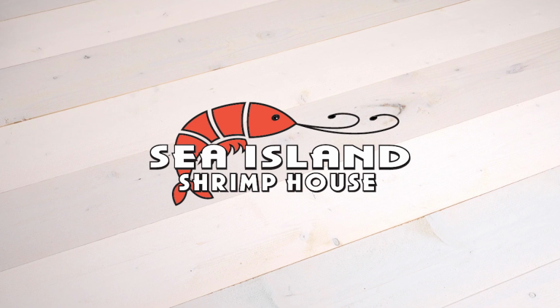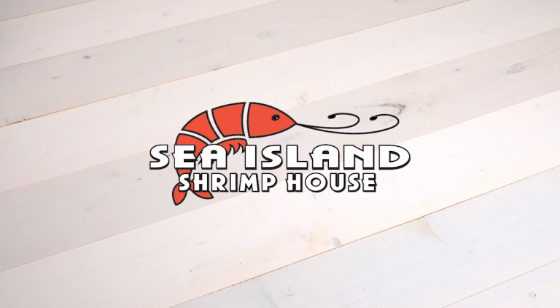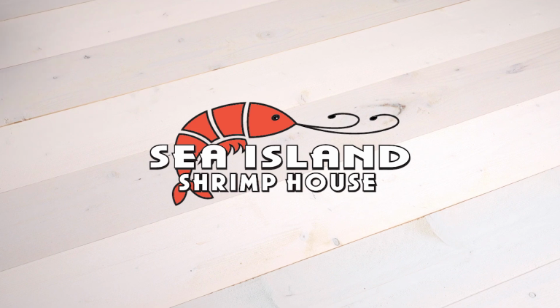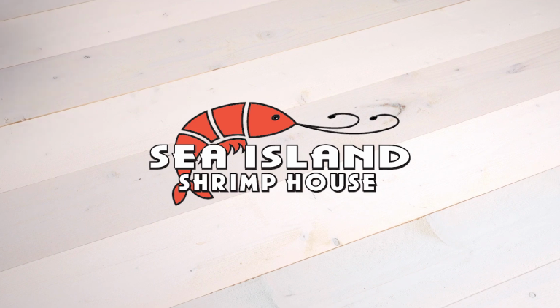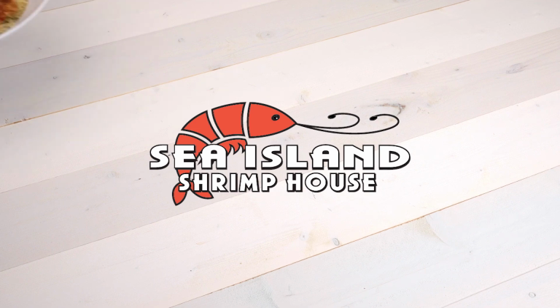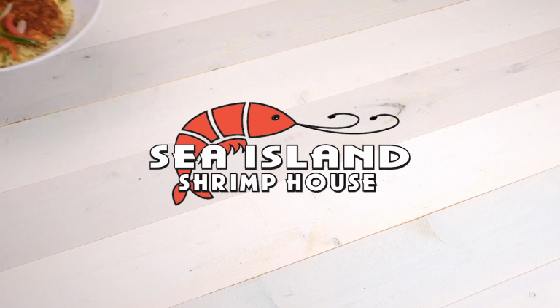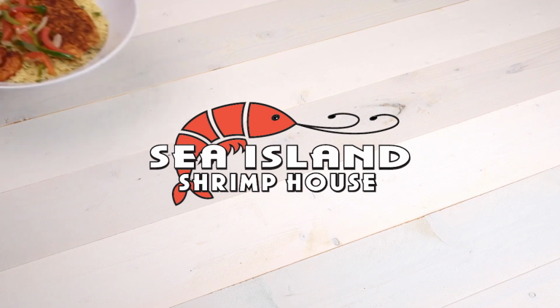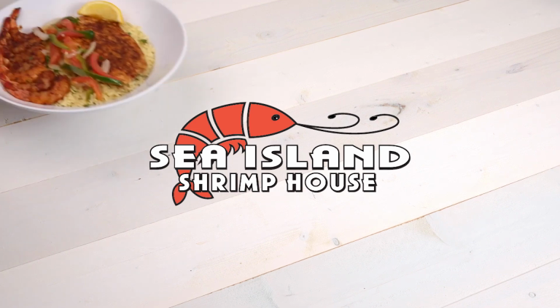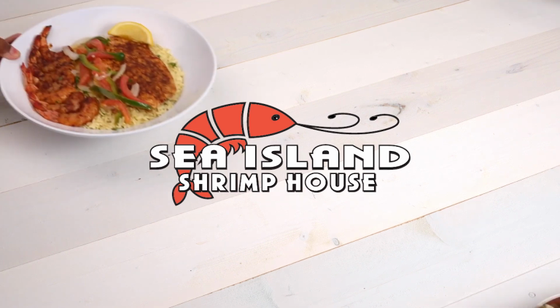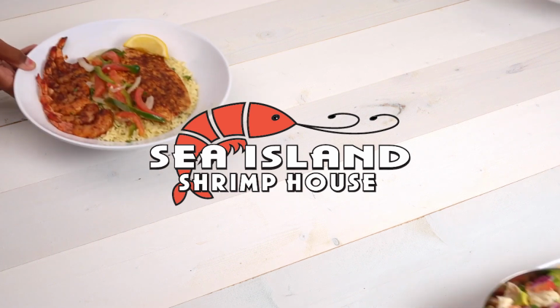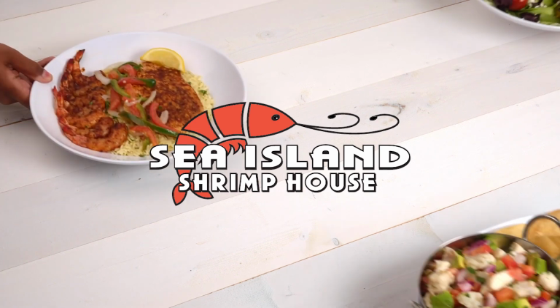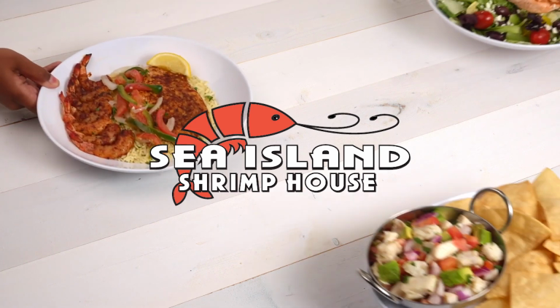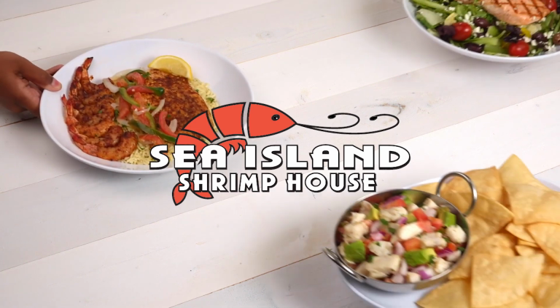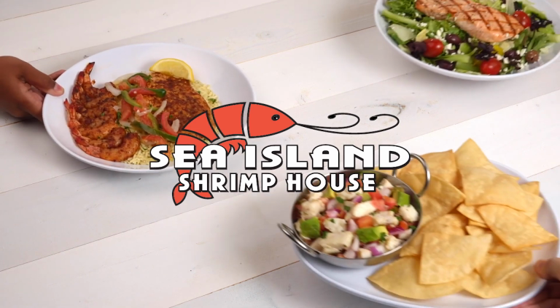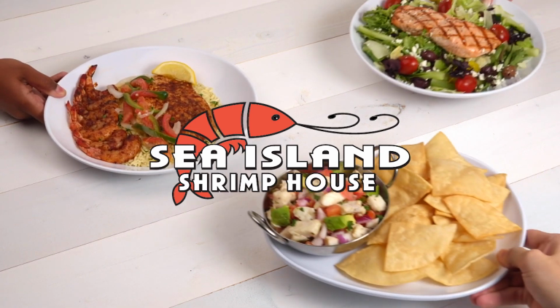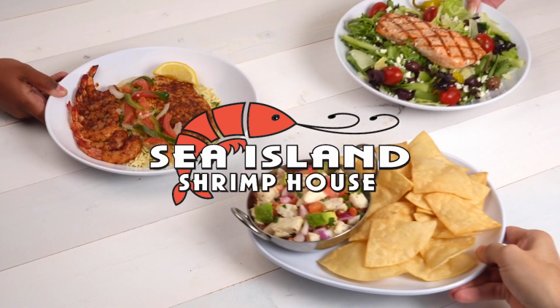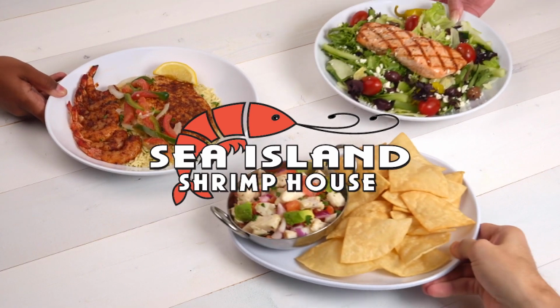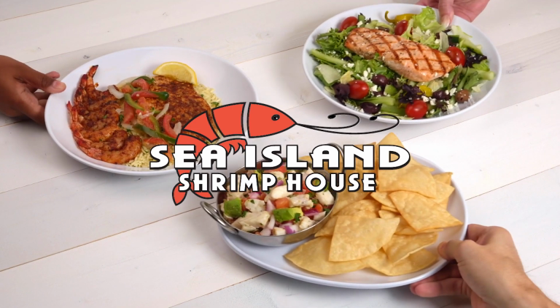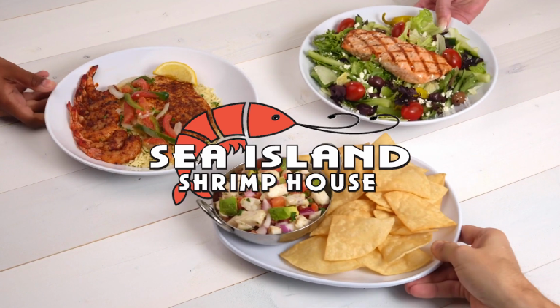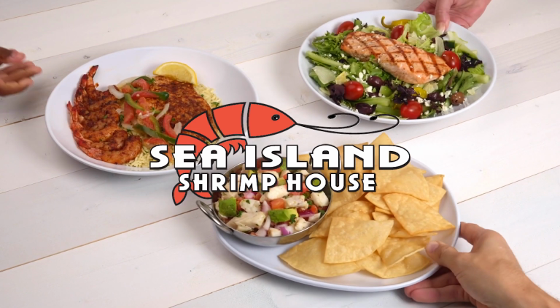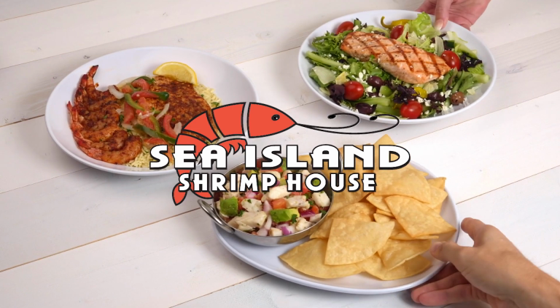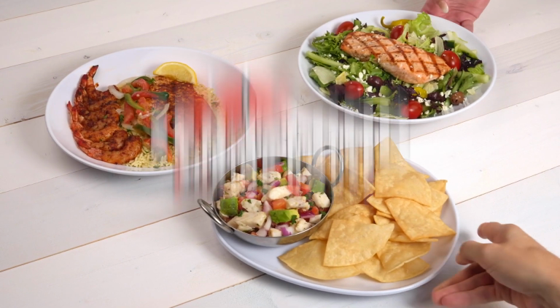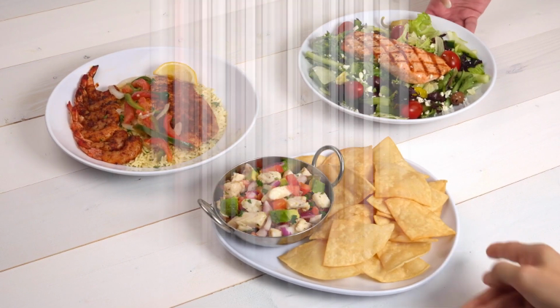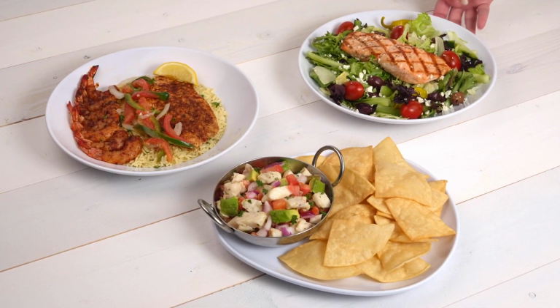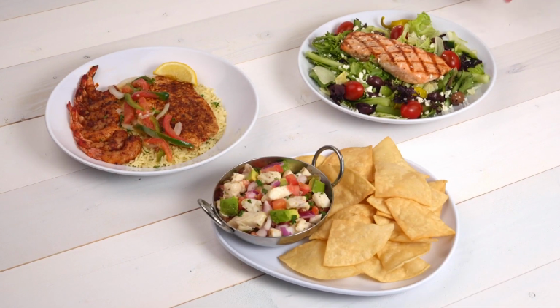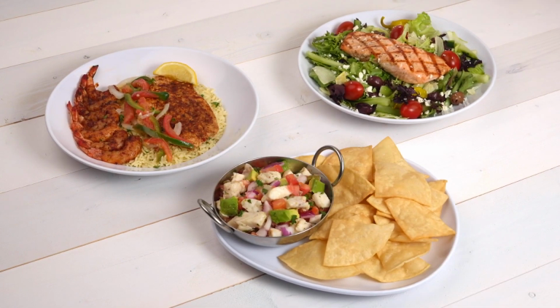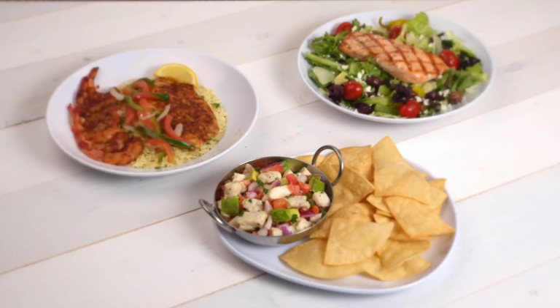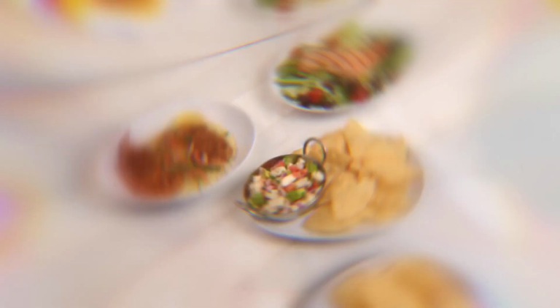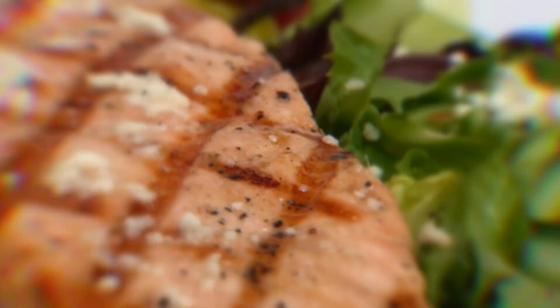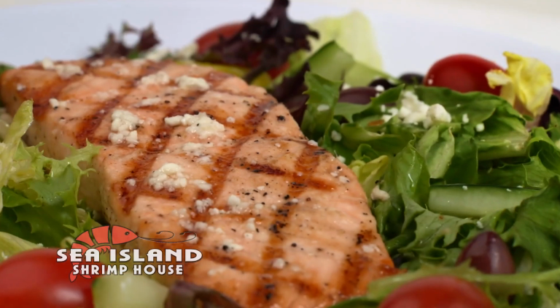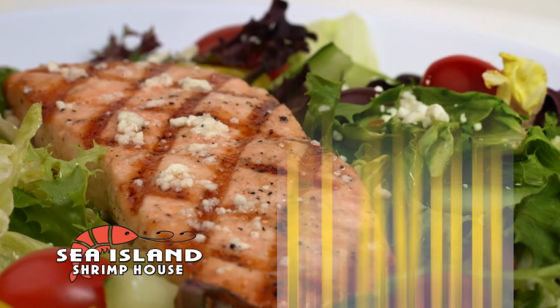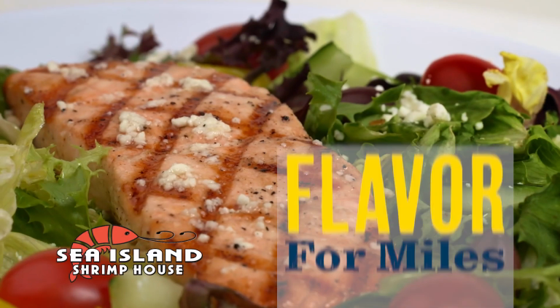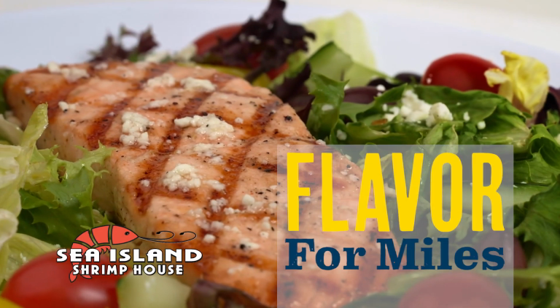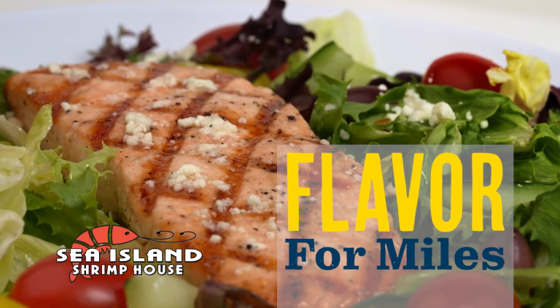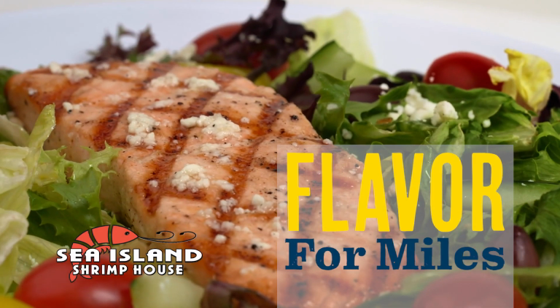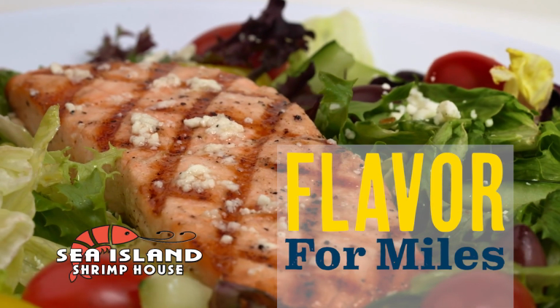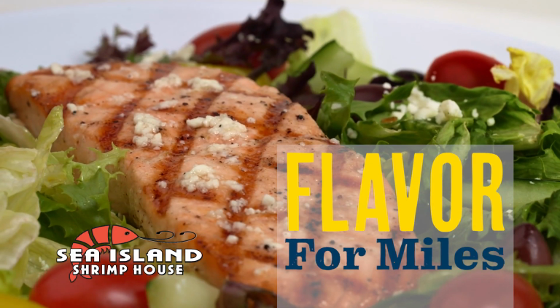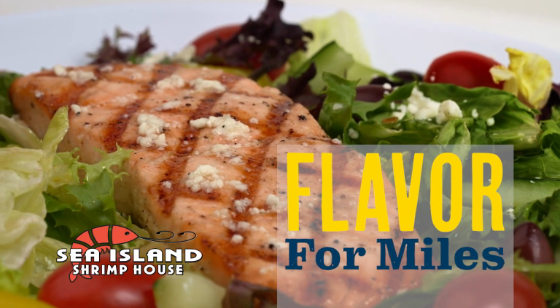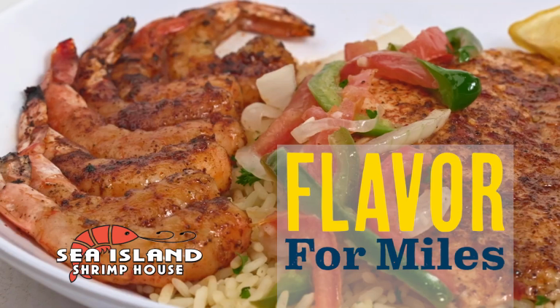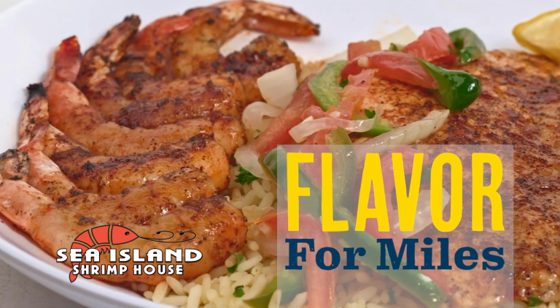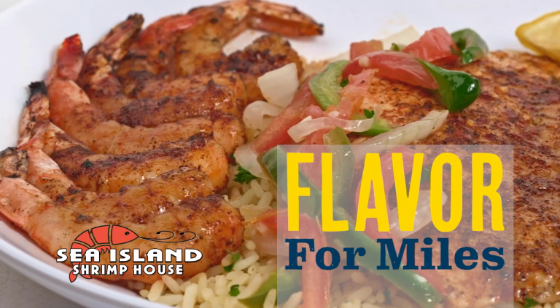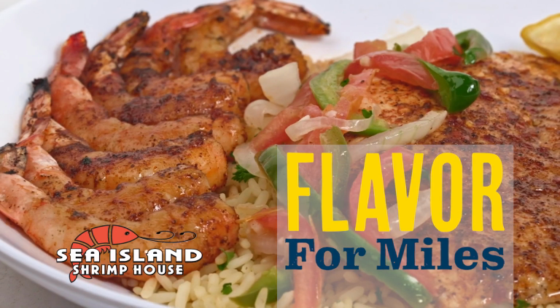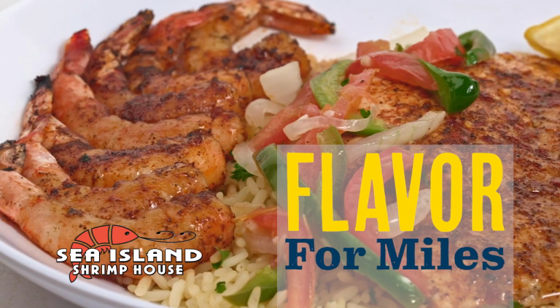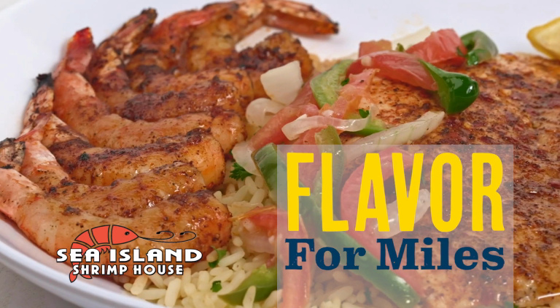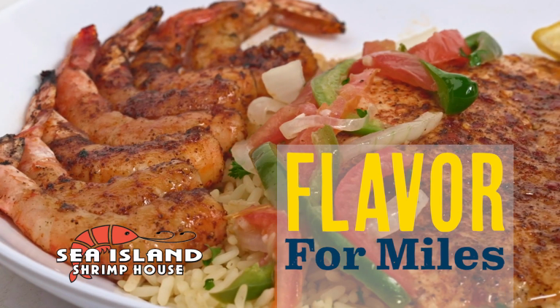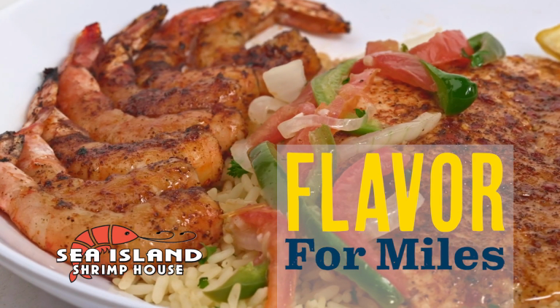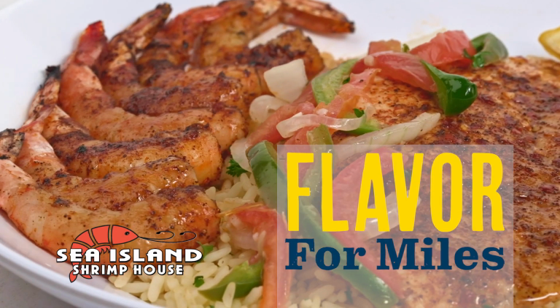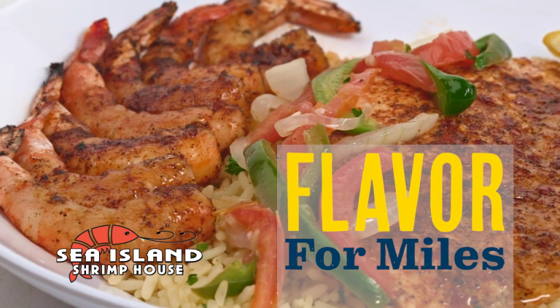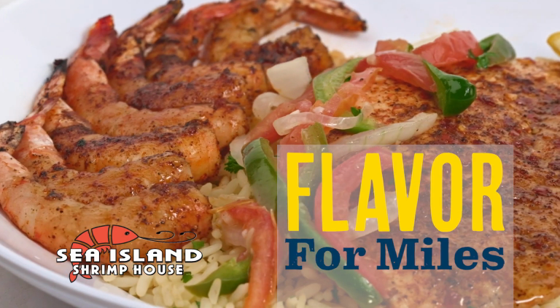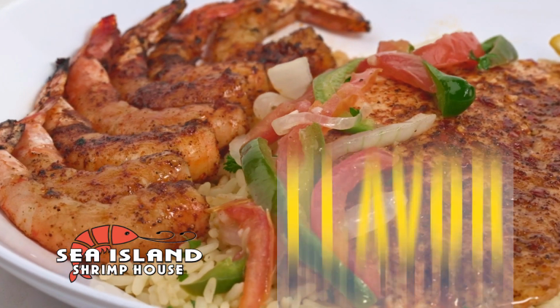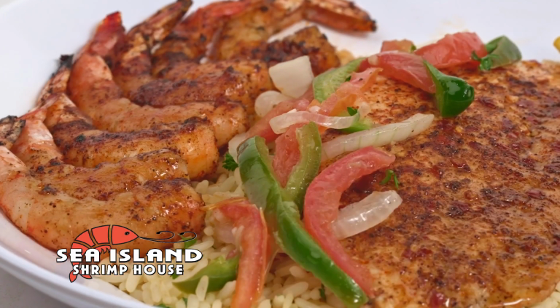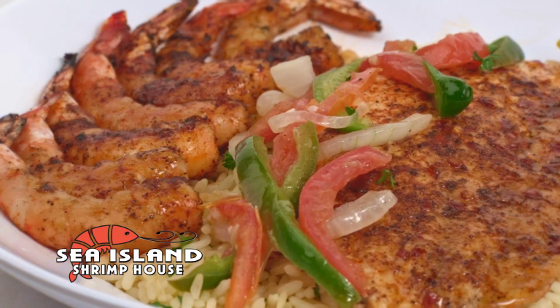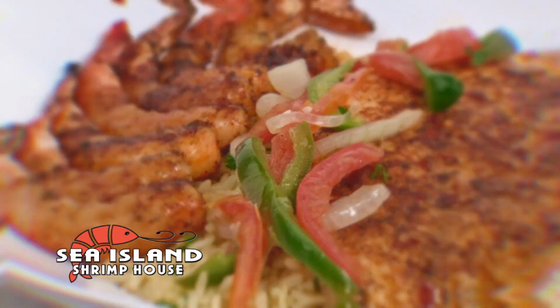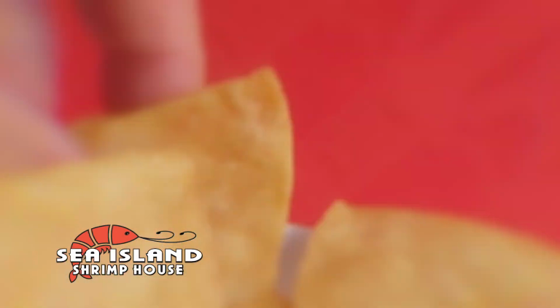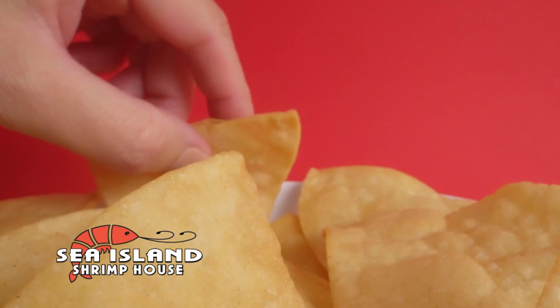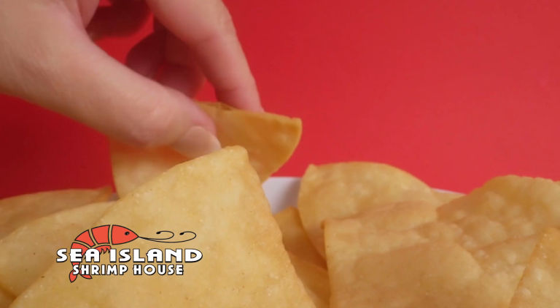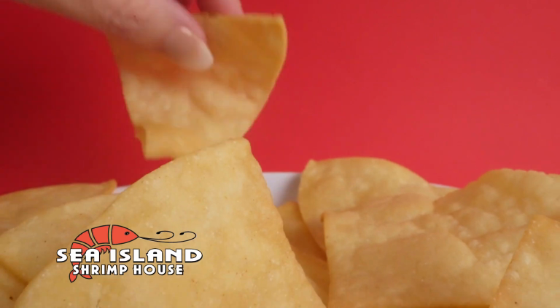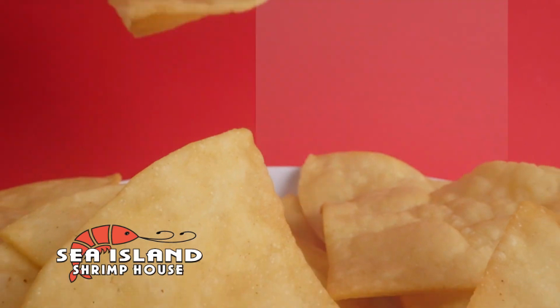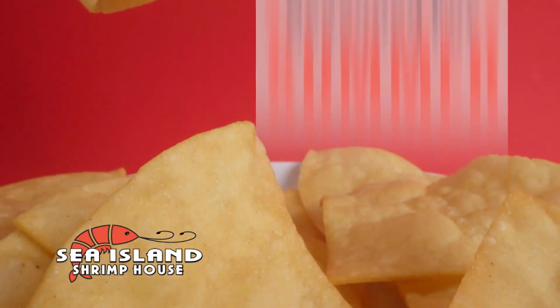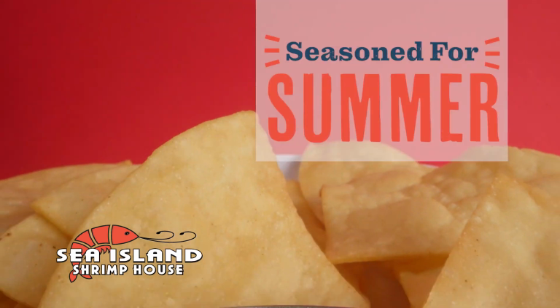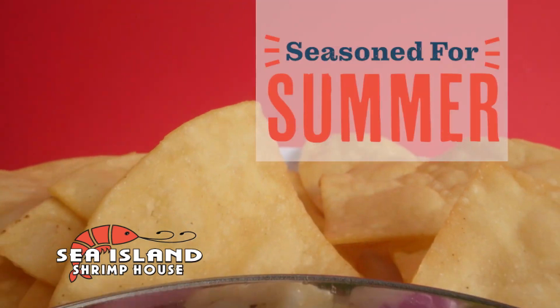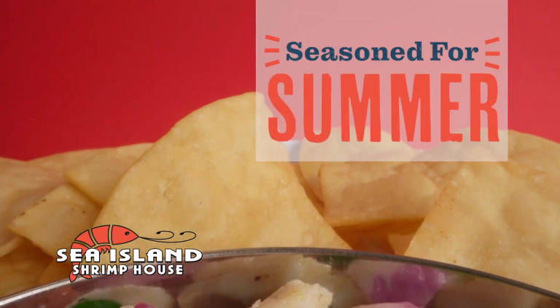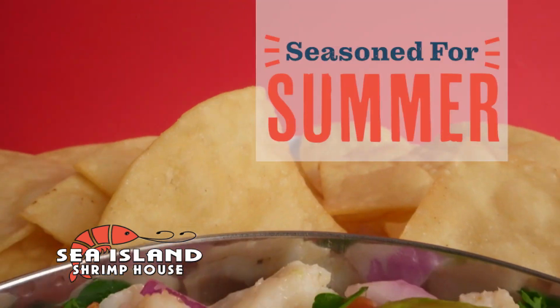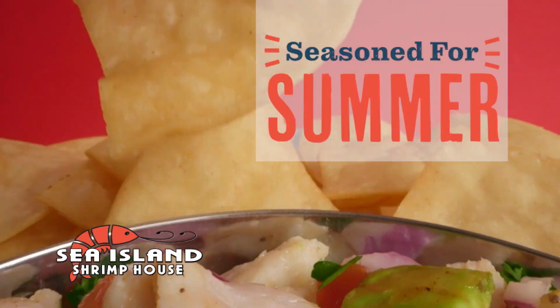At Sea Island, flavor is always on the menu, like these grilled and broiled plates. They're giving all the summer vibes.